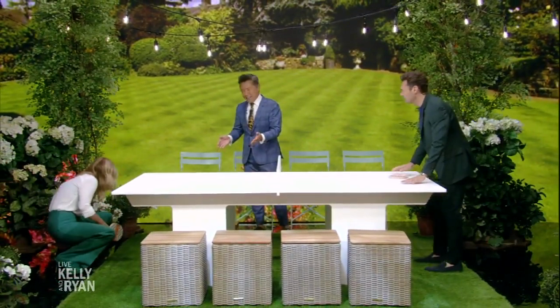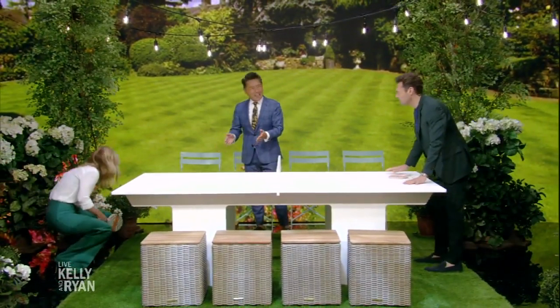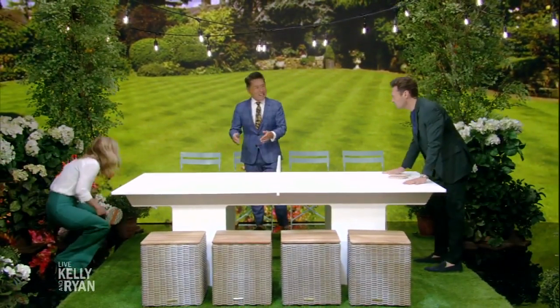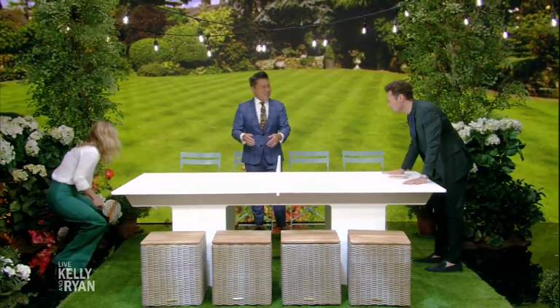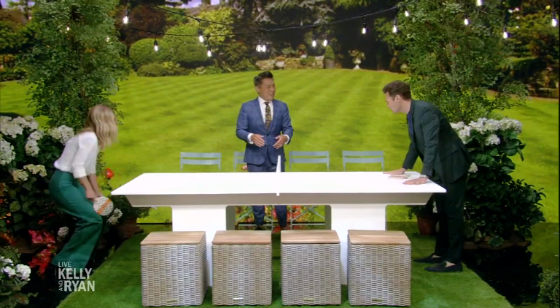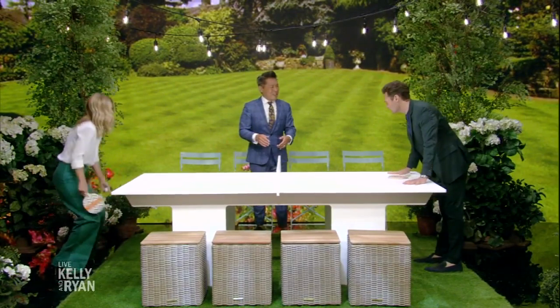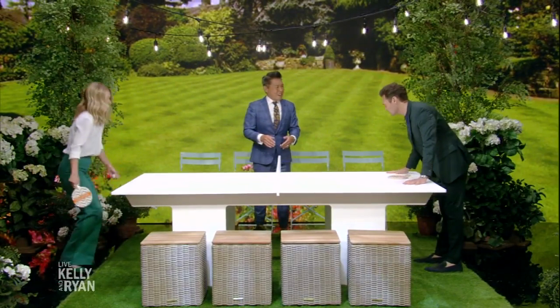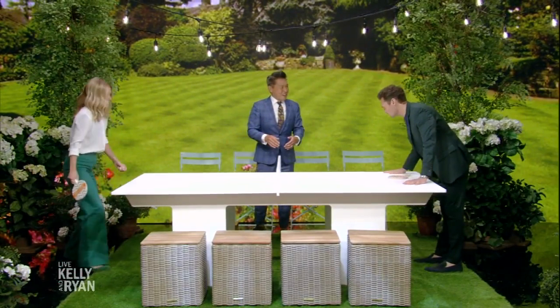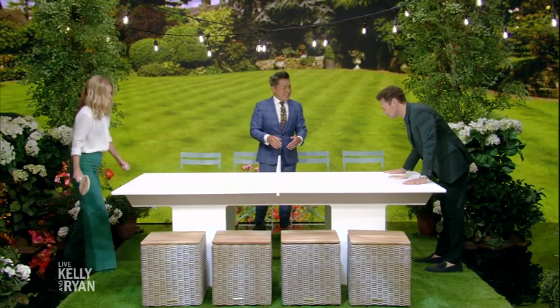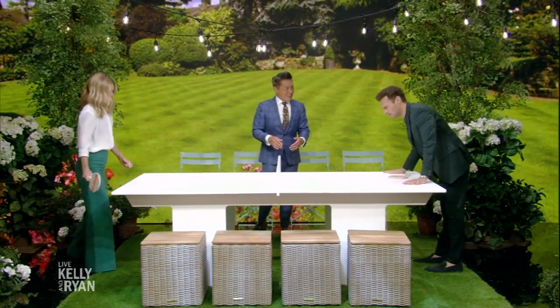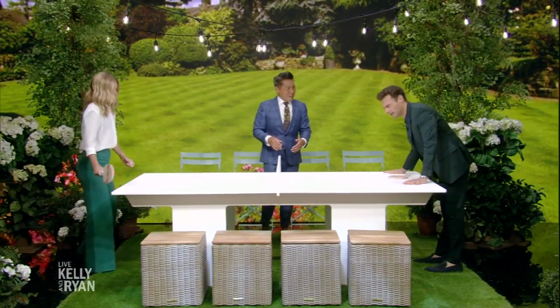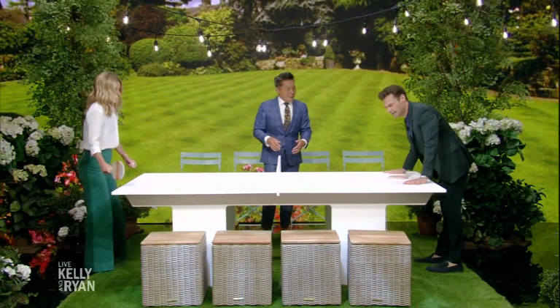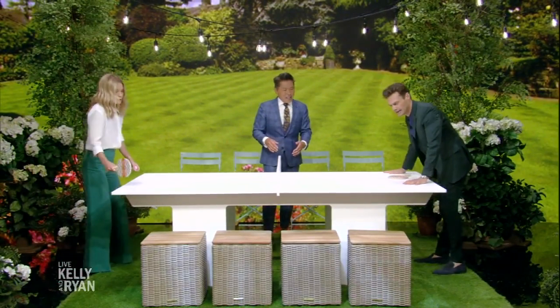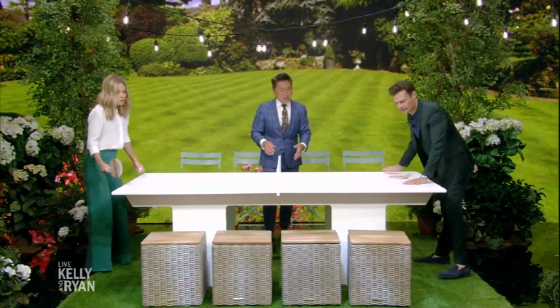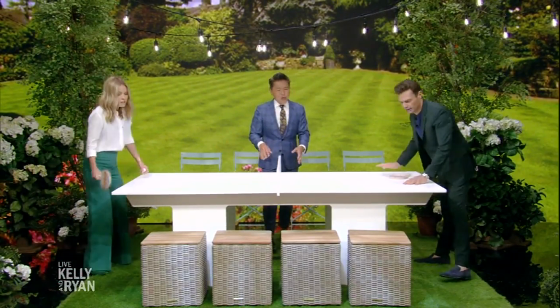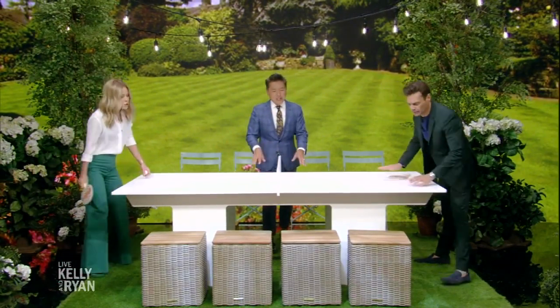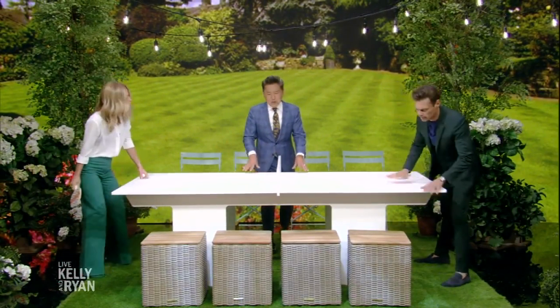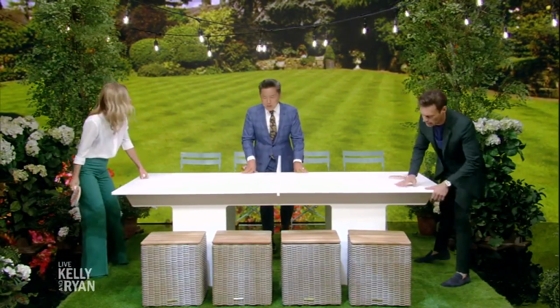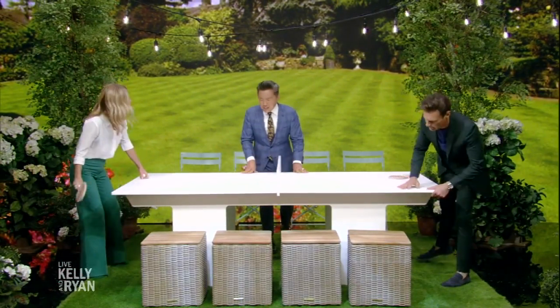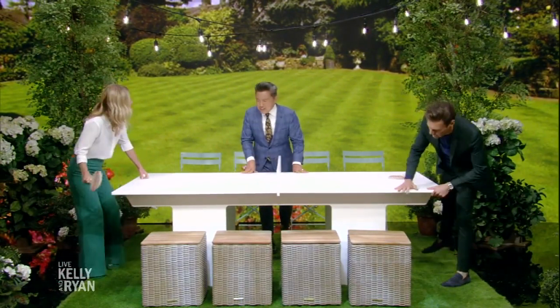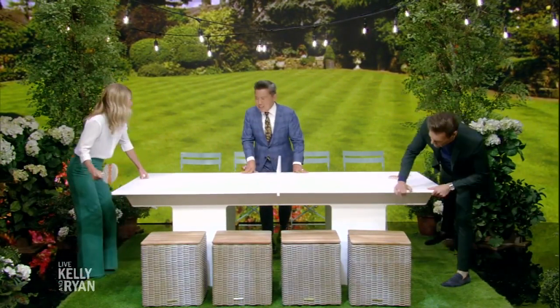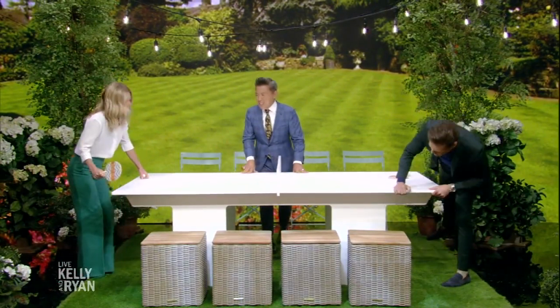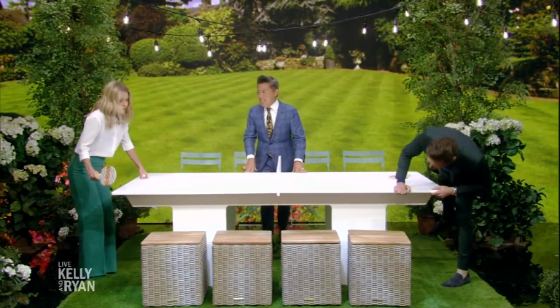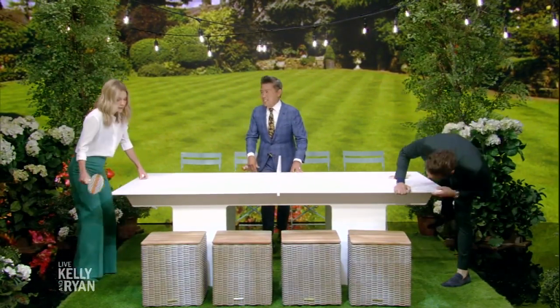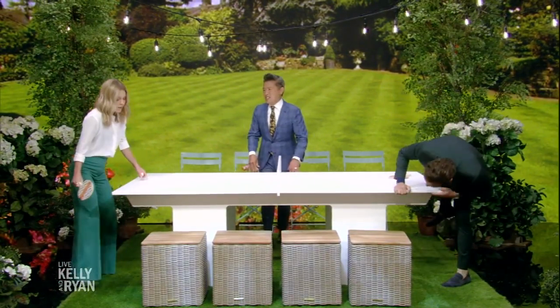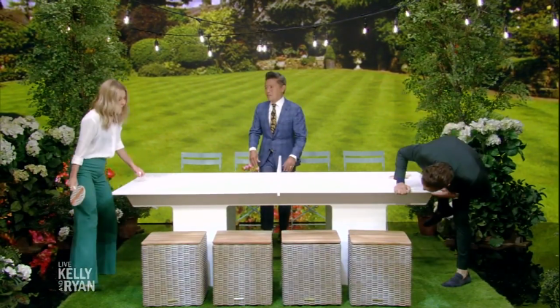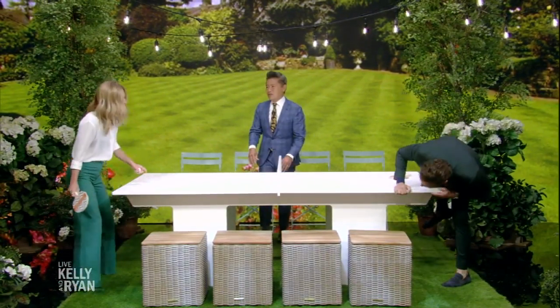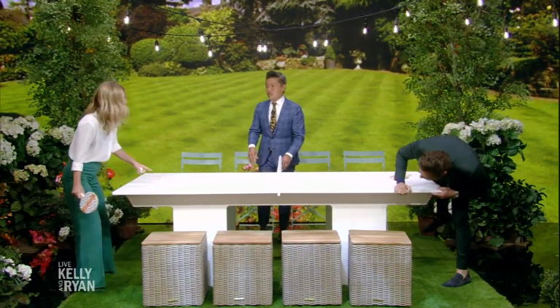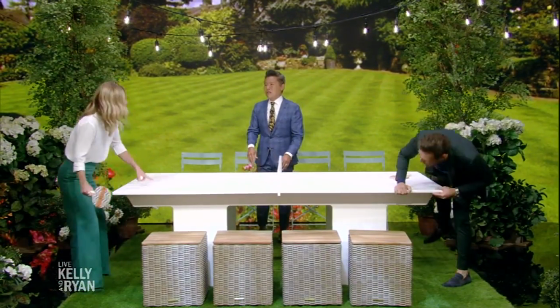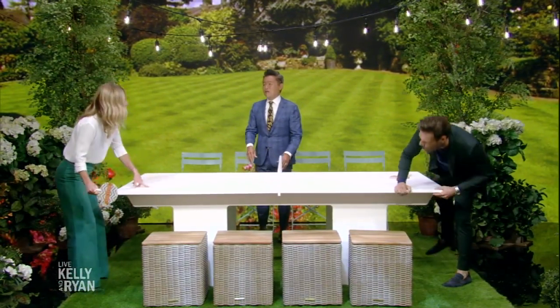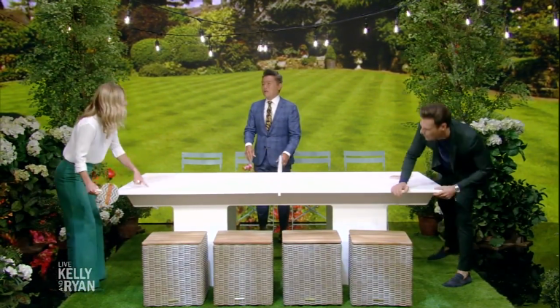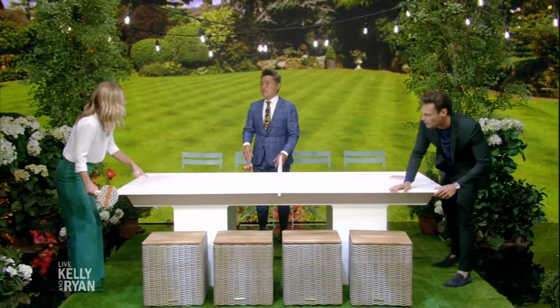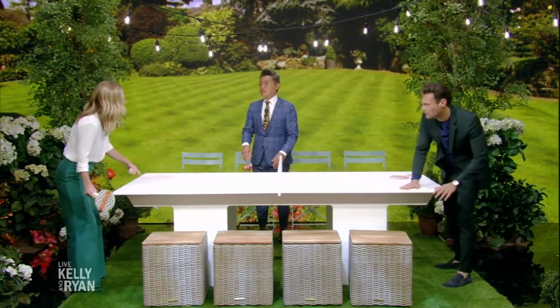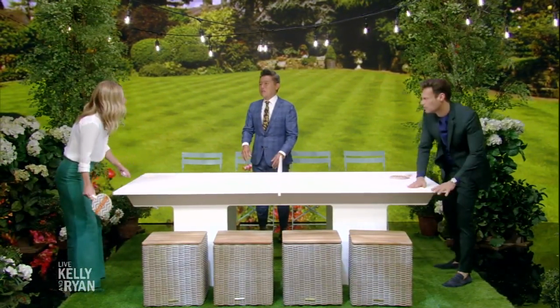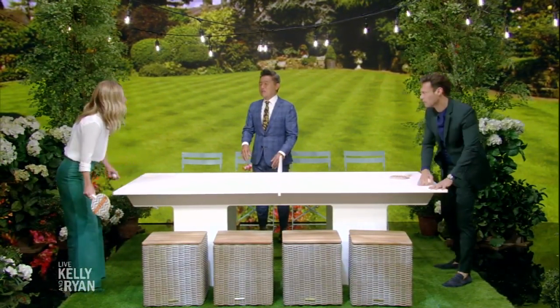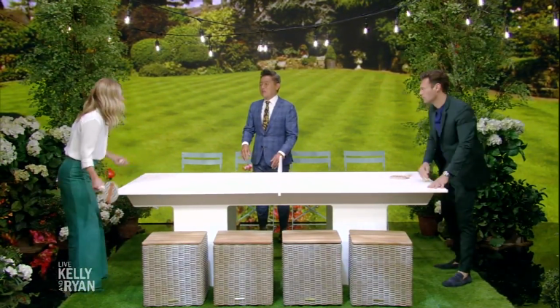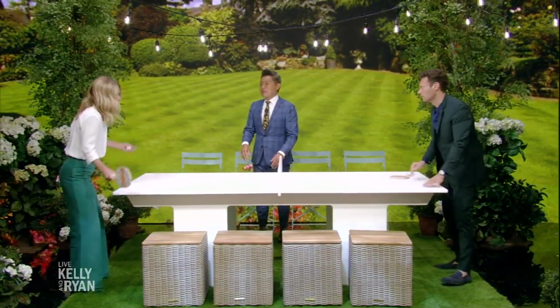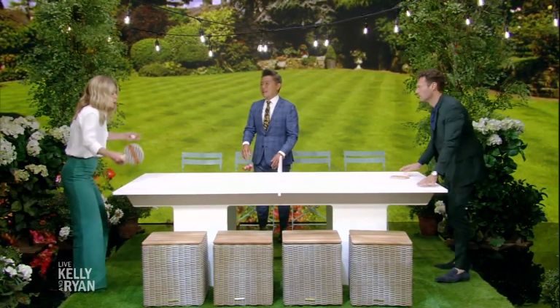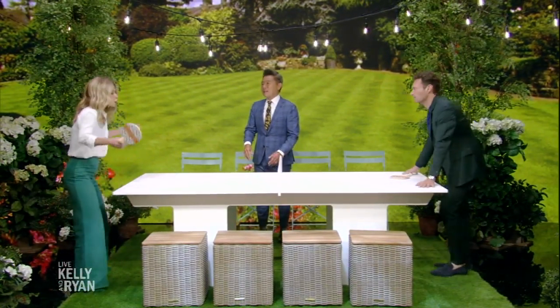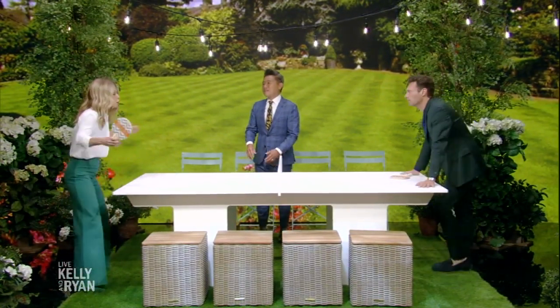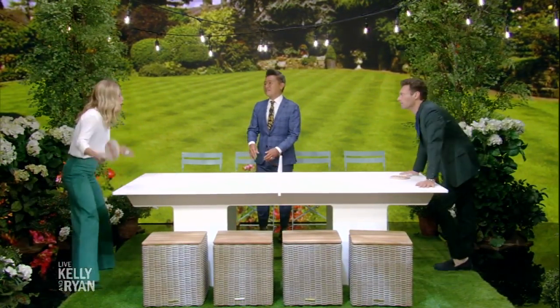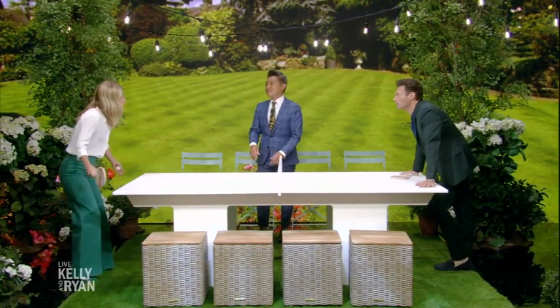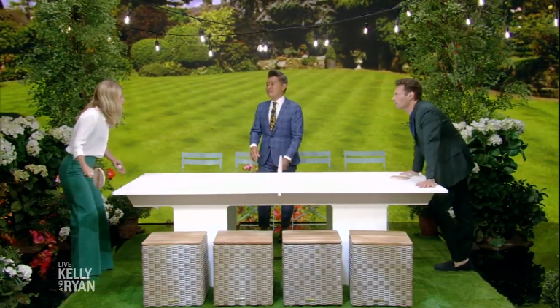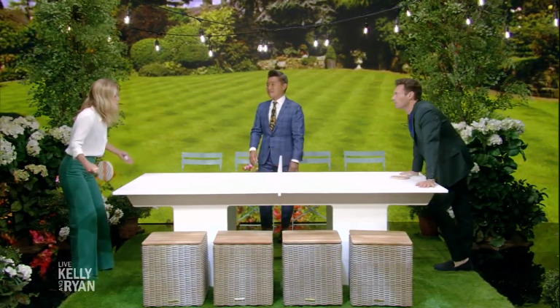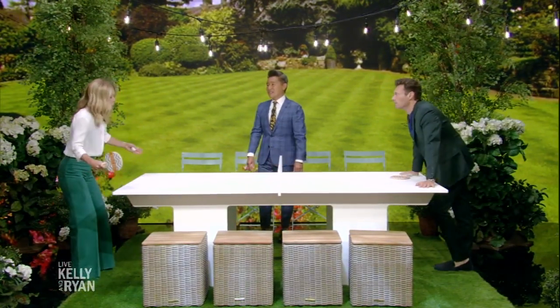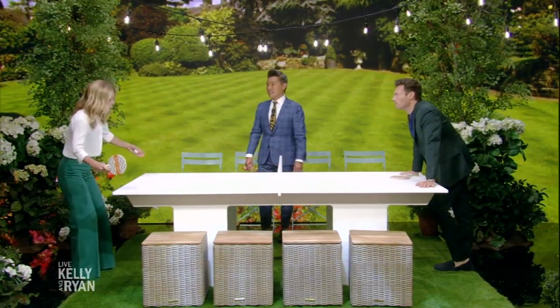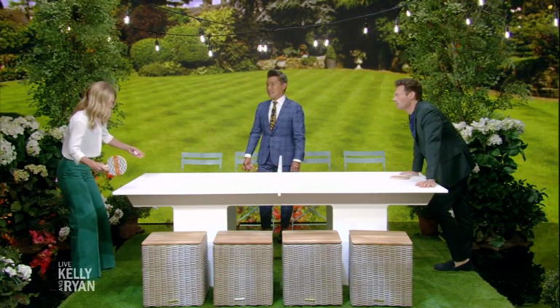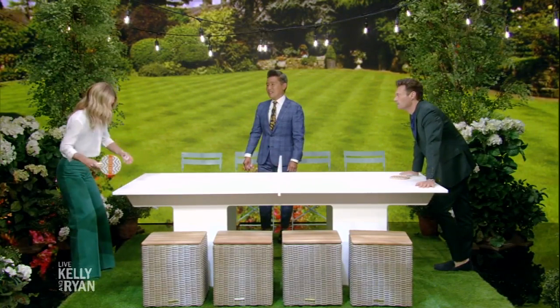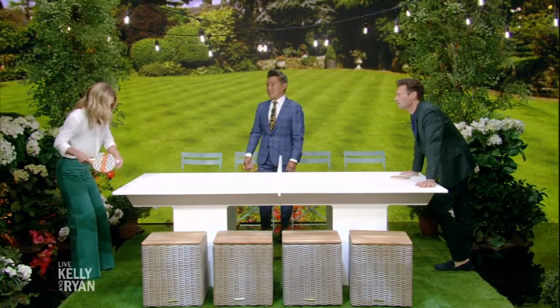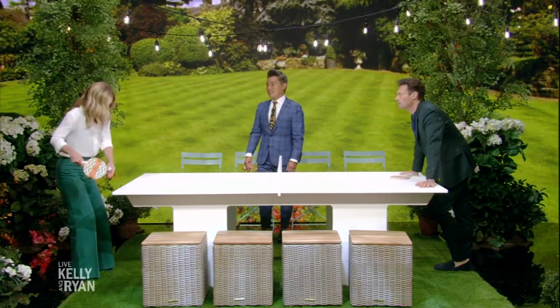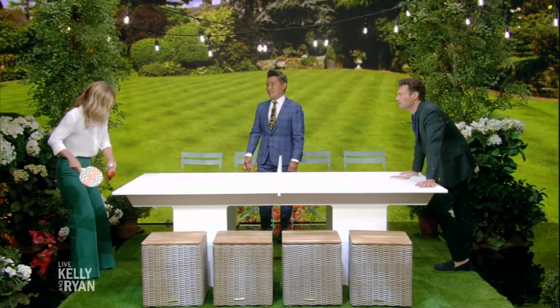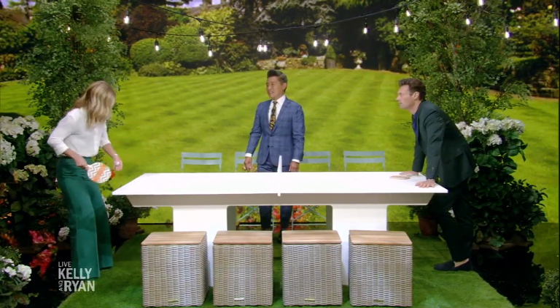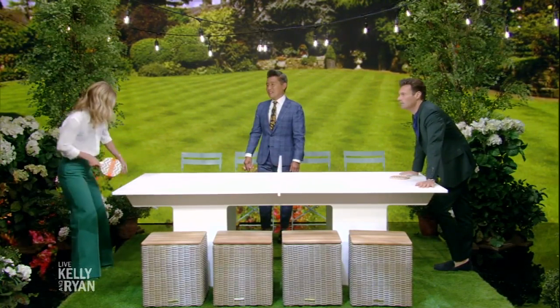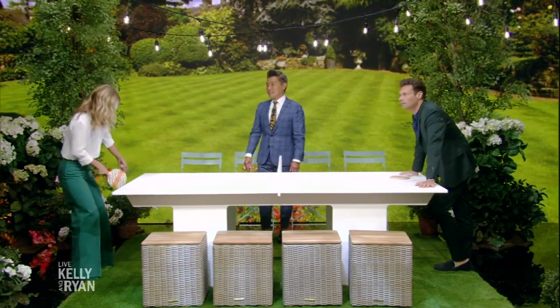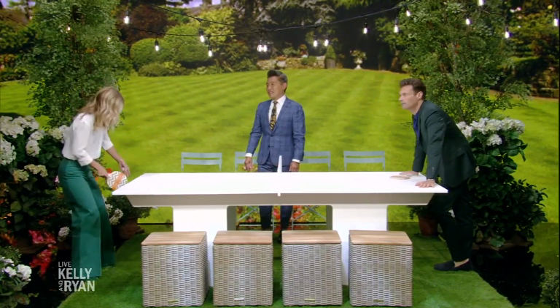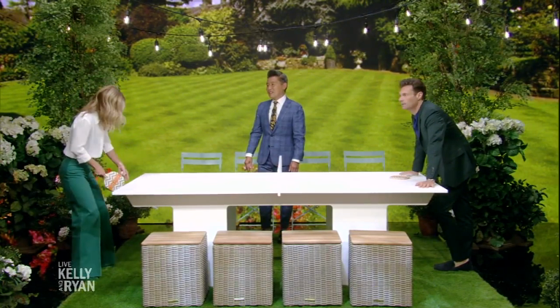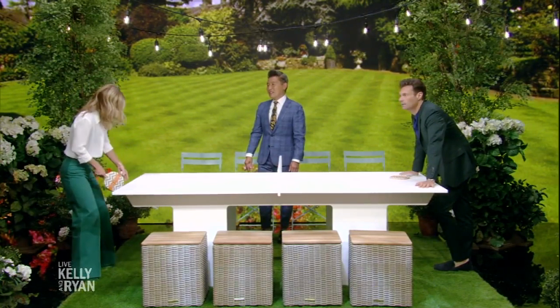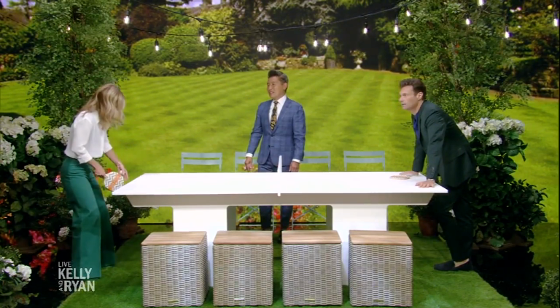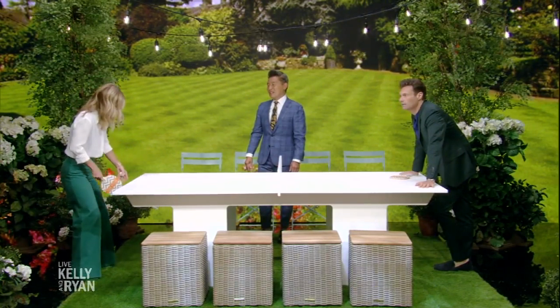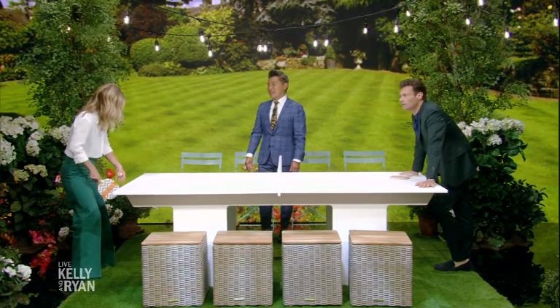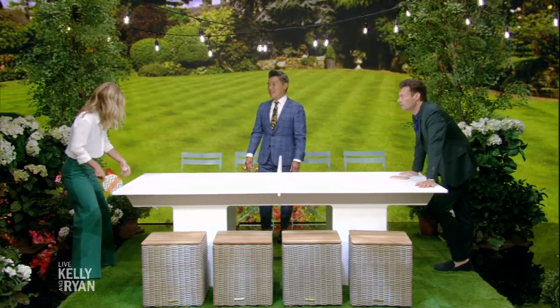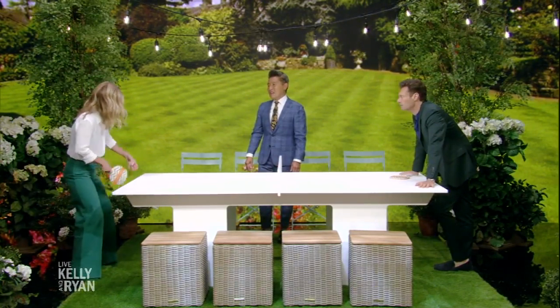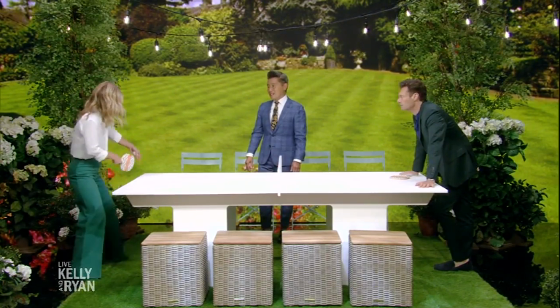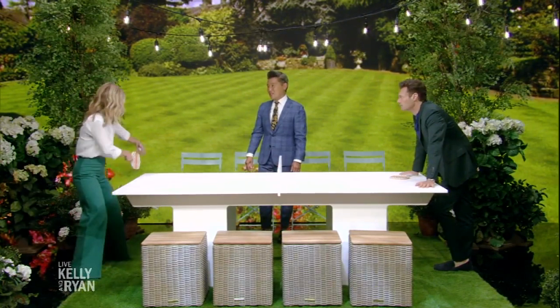You can use this as a ping-pong table, and you can use this as a dining table too. This is long enough and wide enough — you could put two people here.